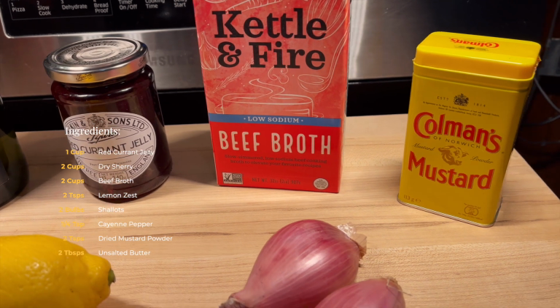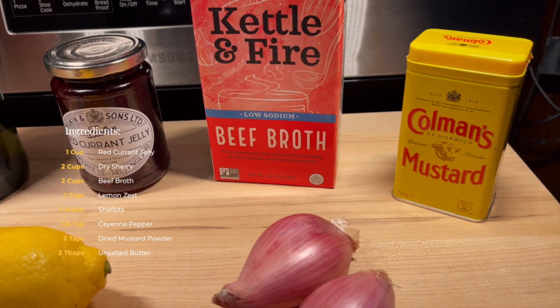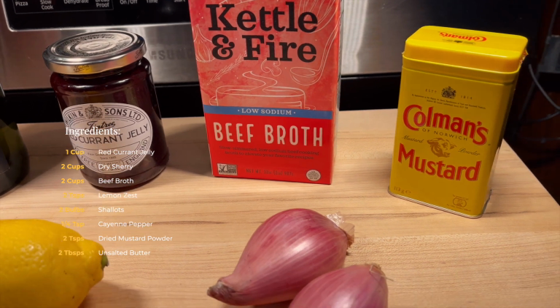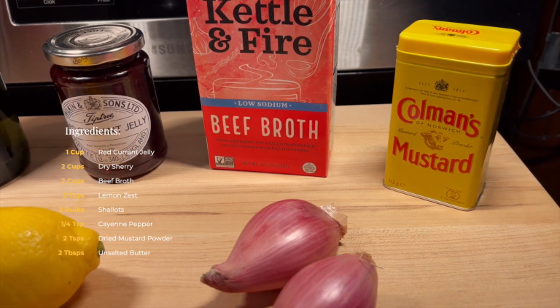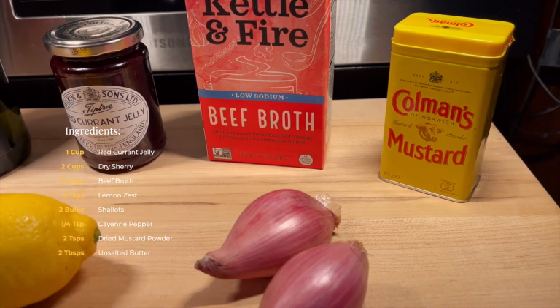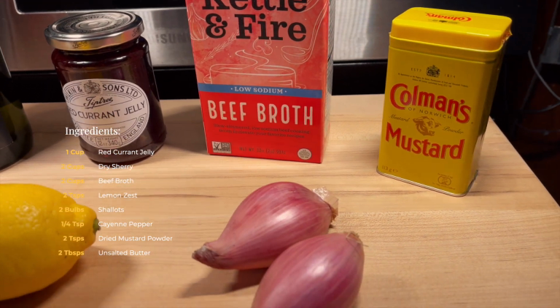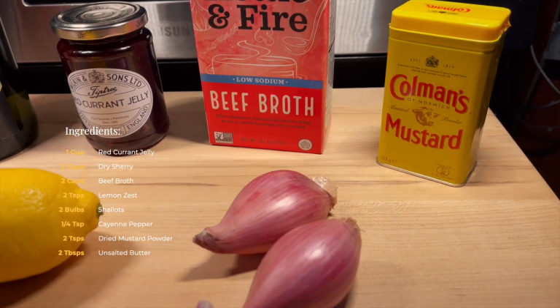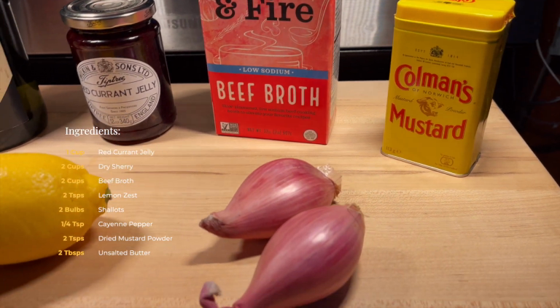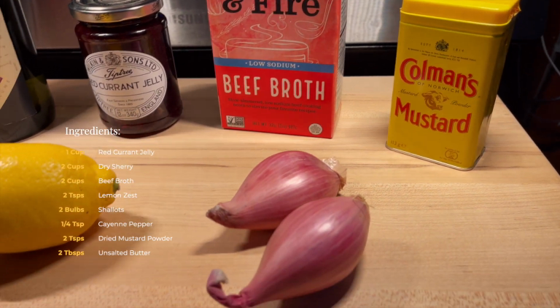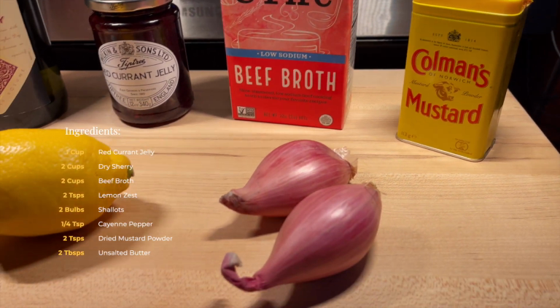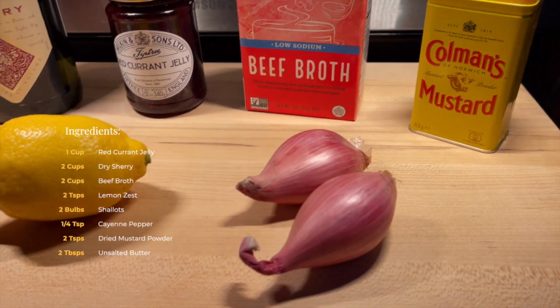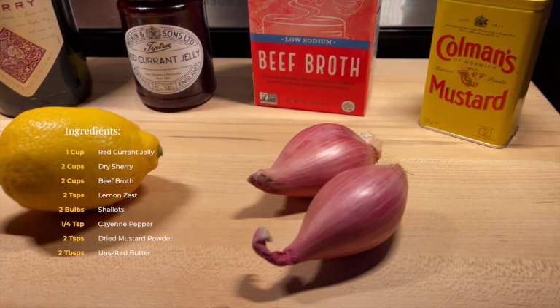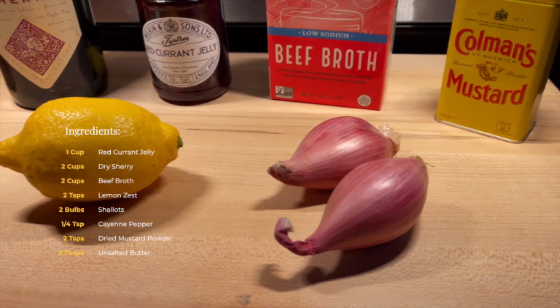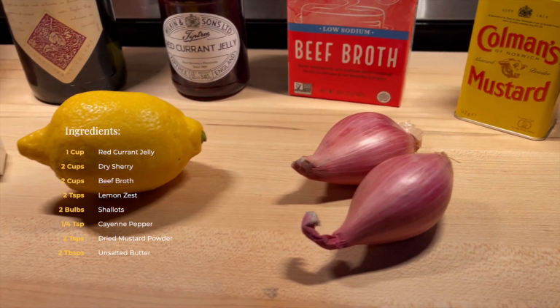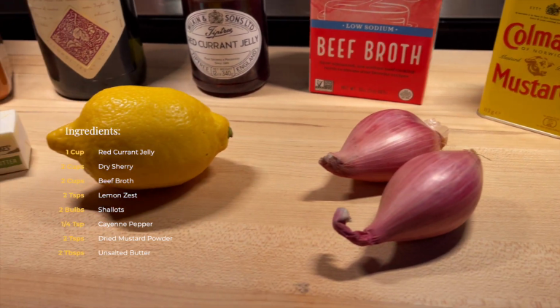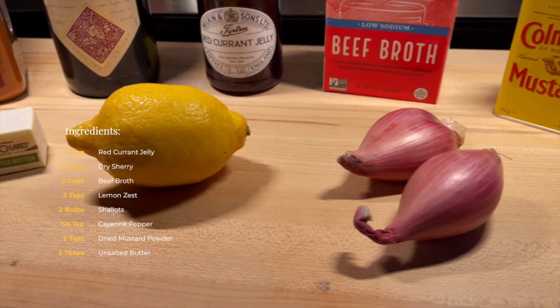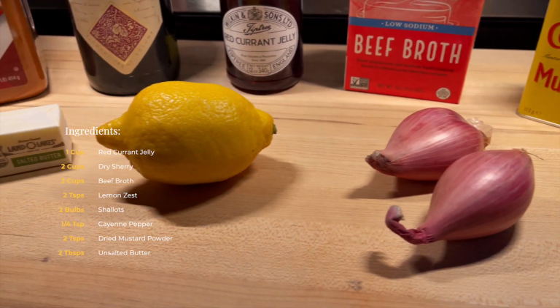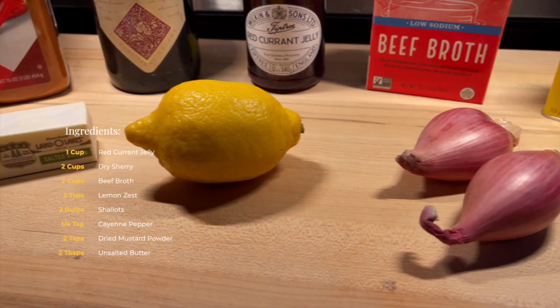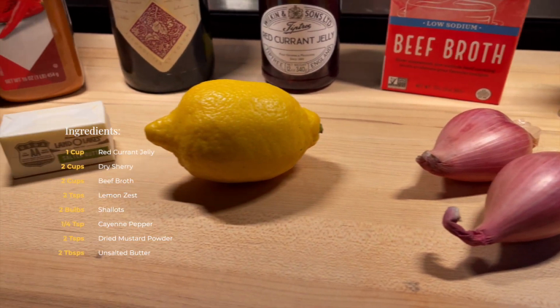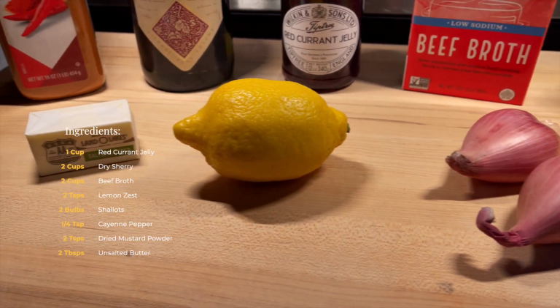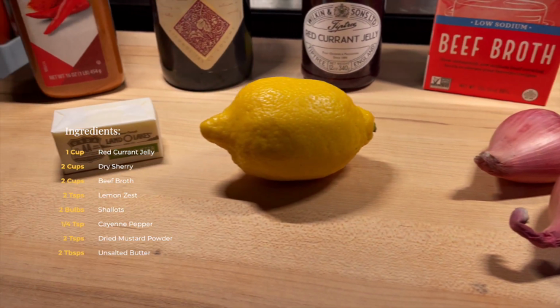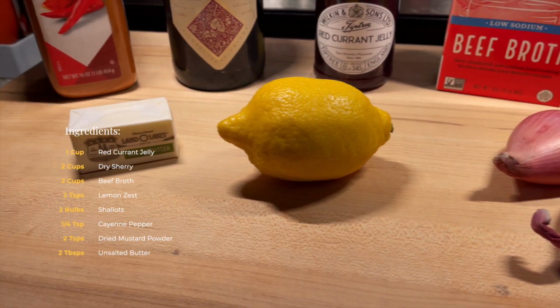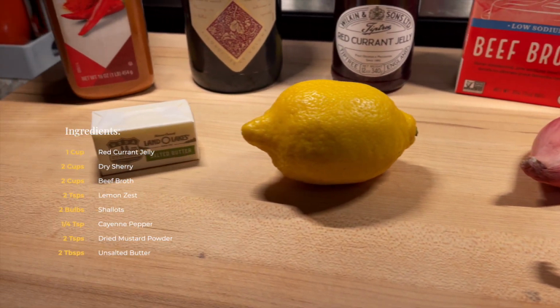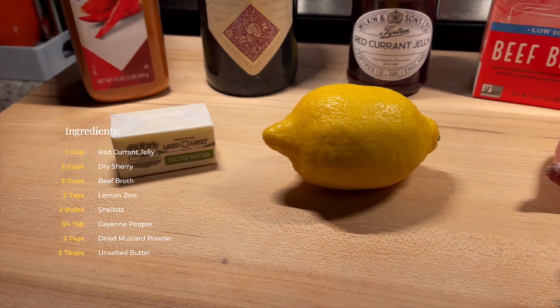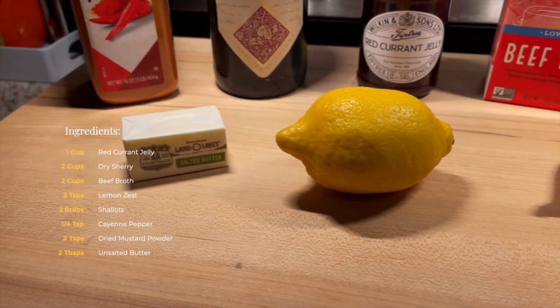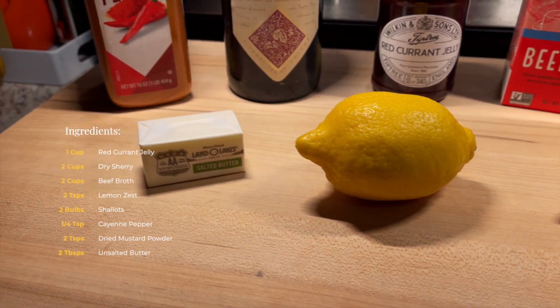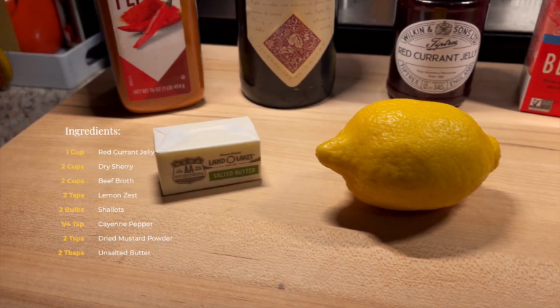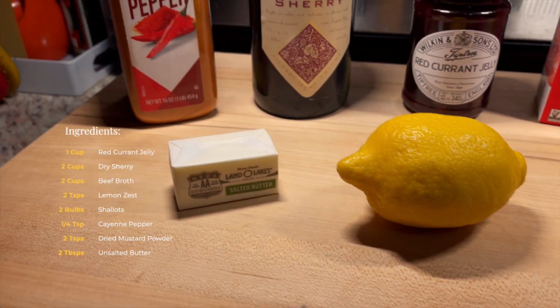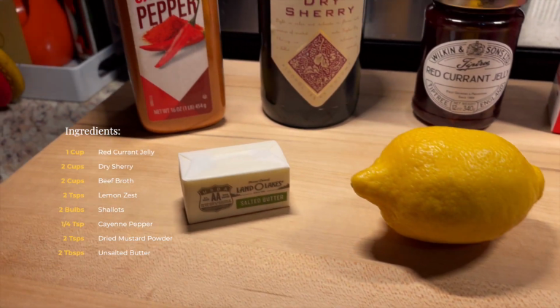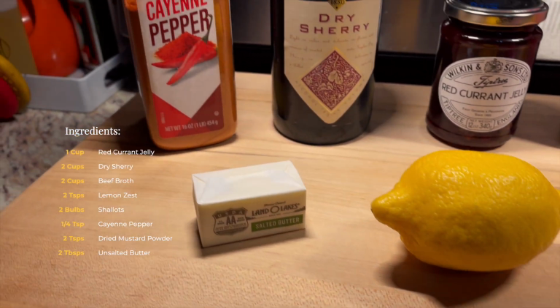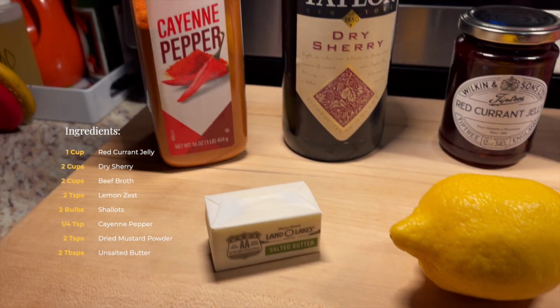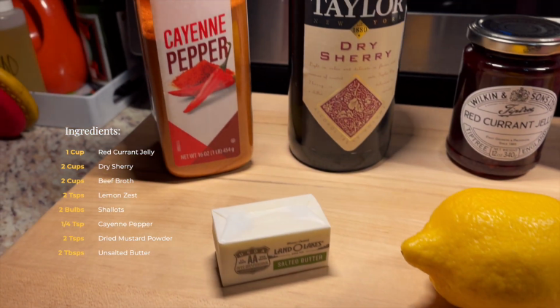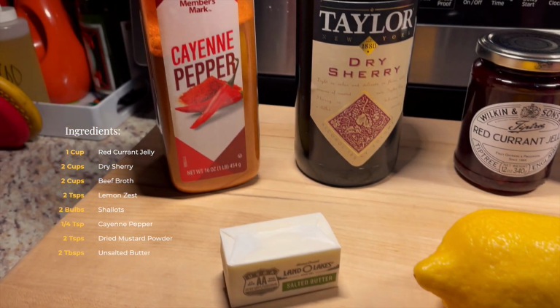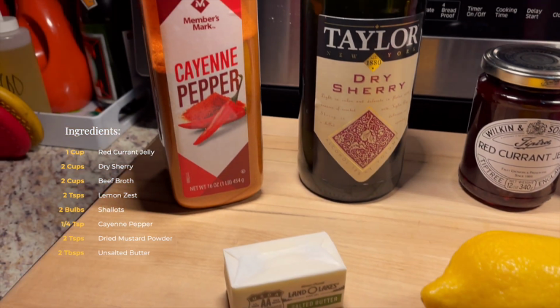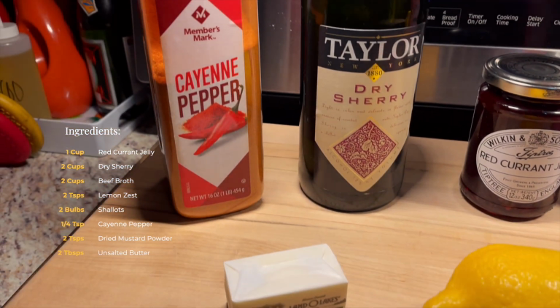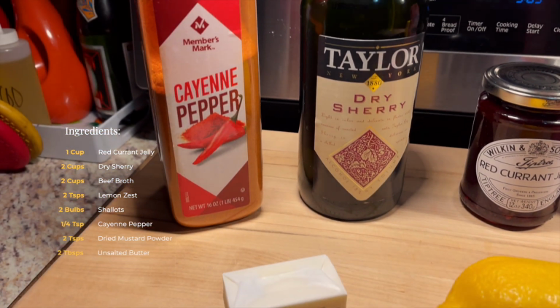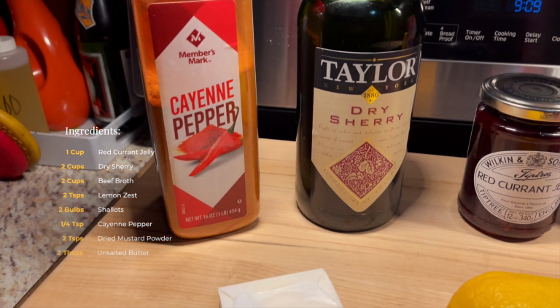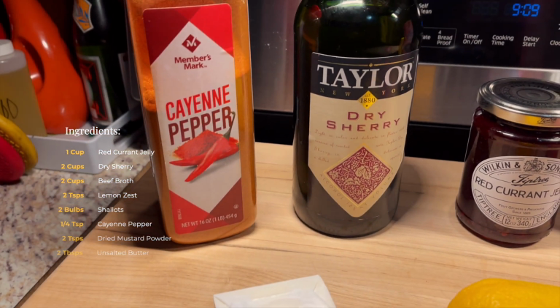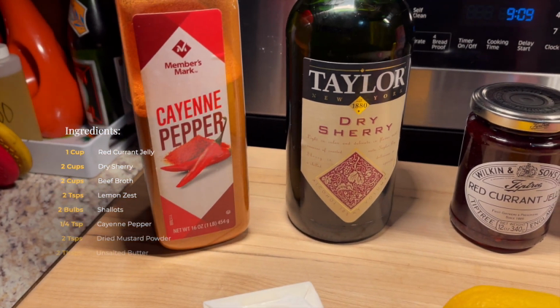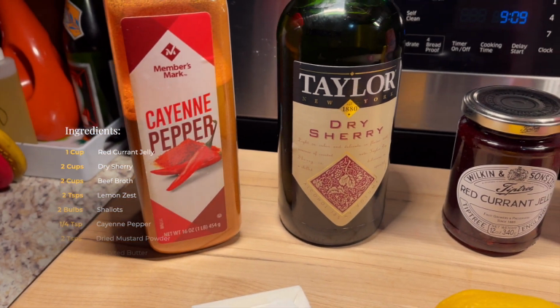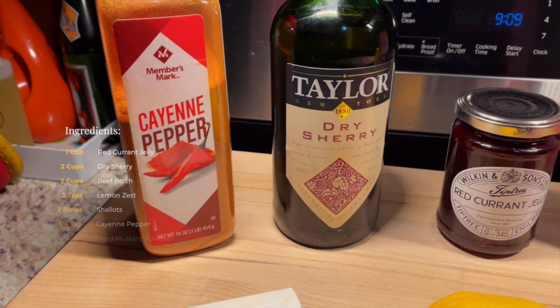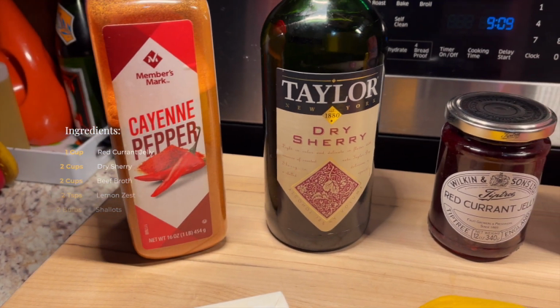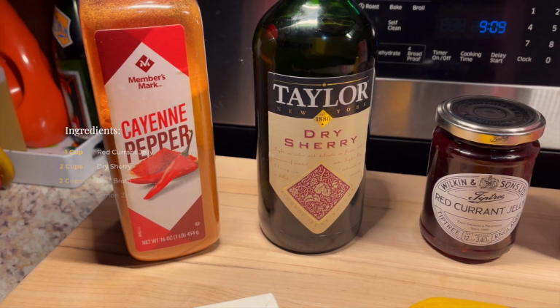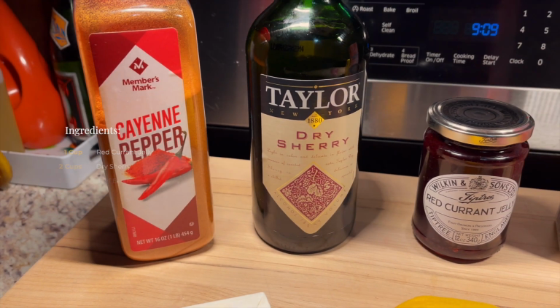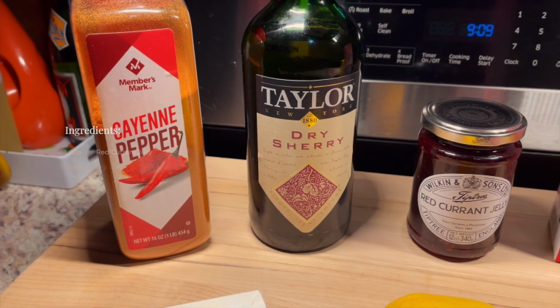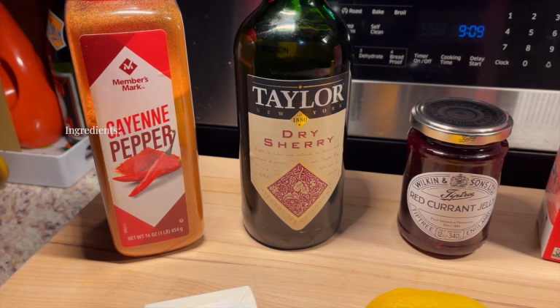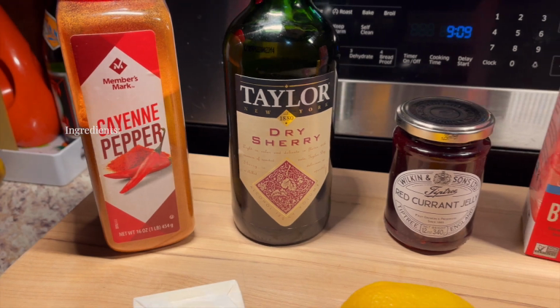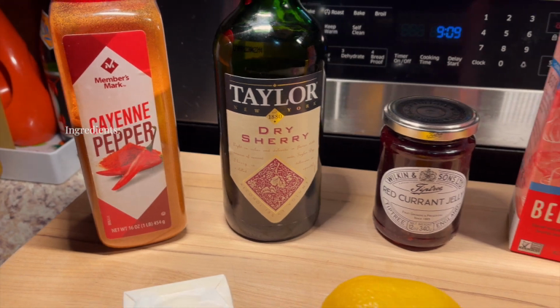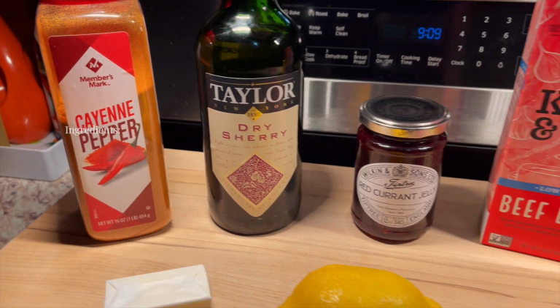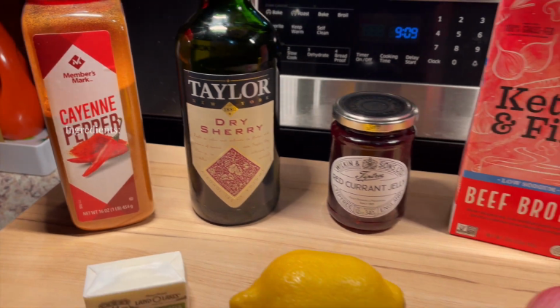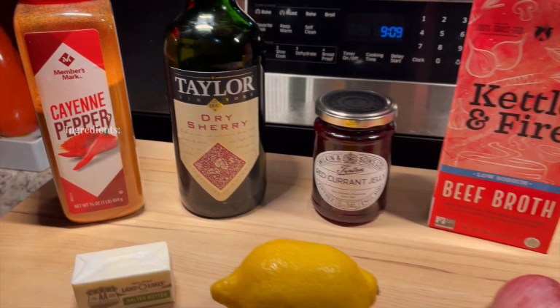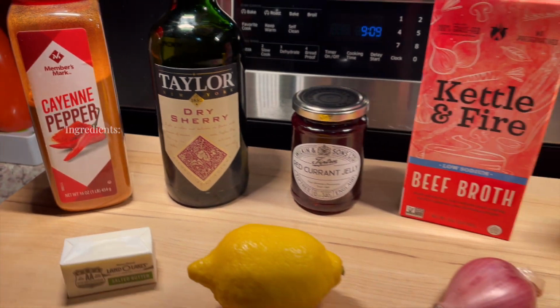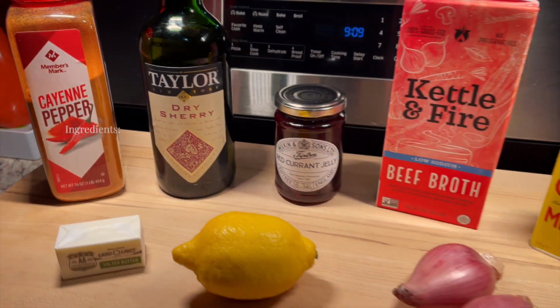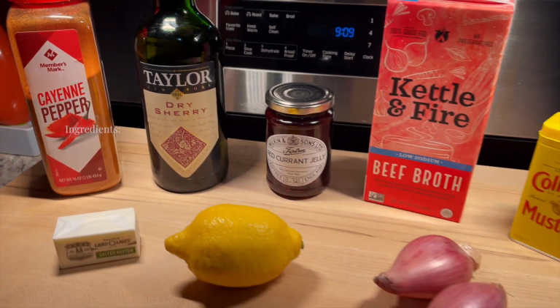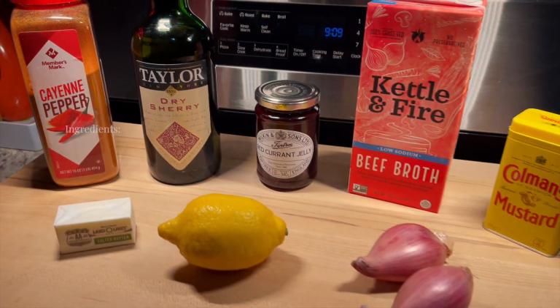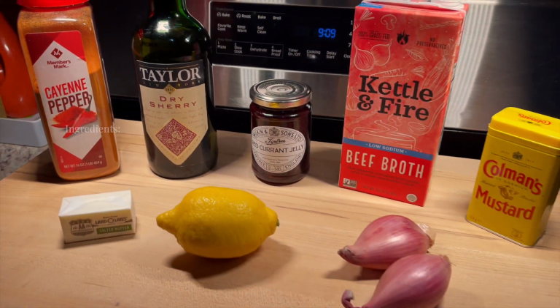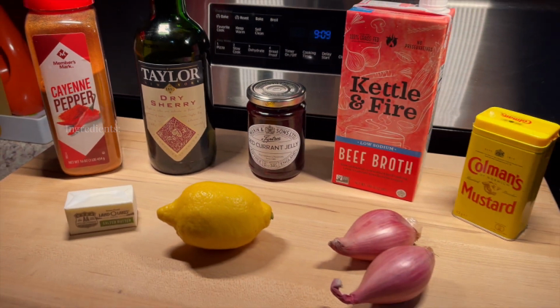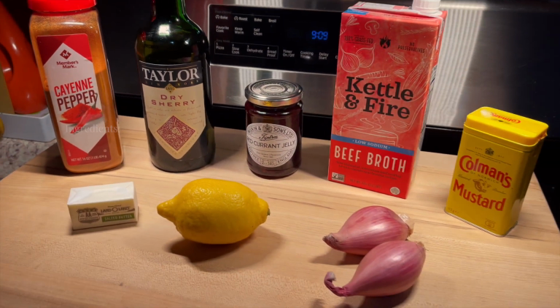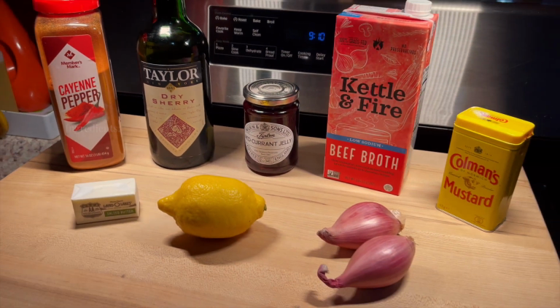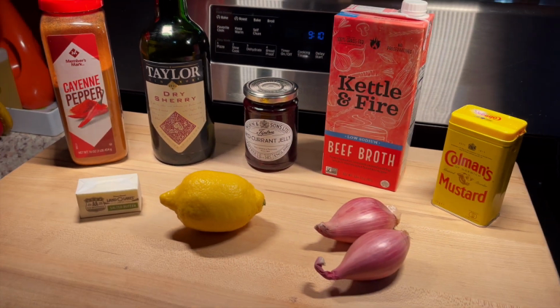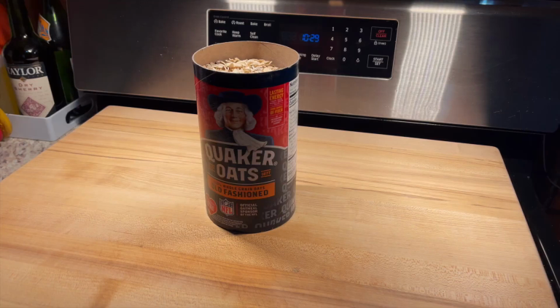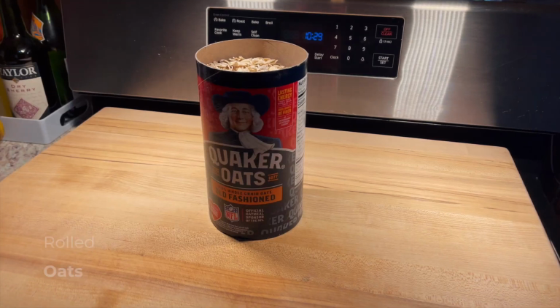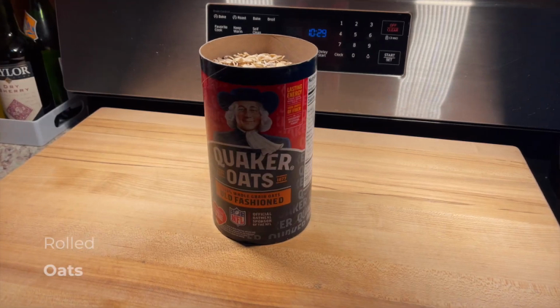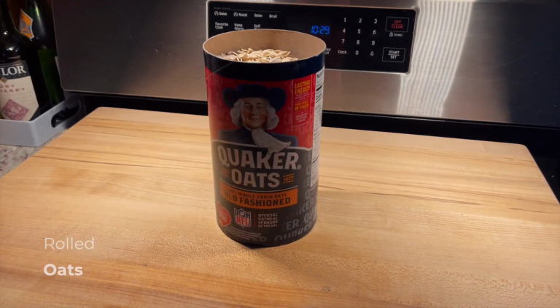And these are the ingredients for our Cumberland sauce. The Cumberland sauce is what completes the venison burger. It makes that venison meat come alive.